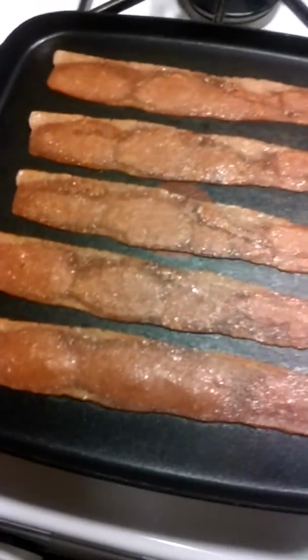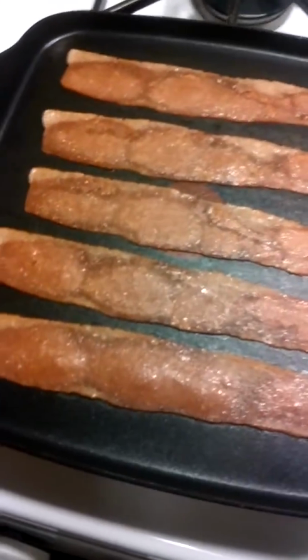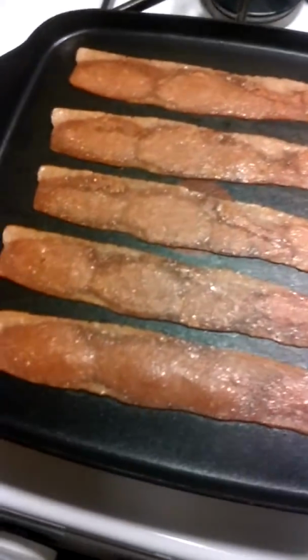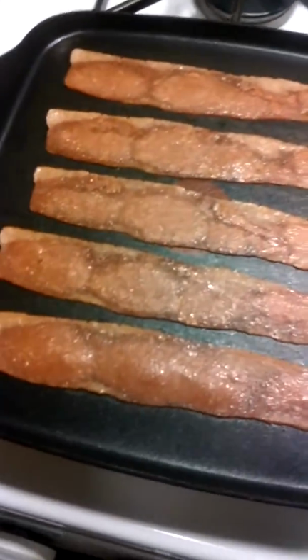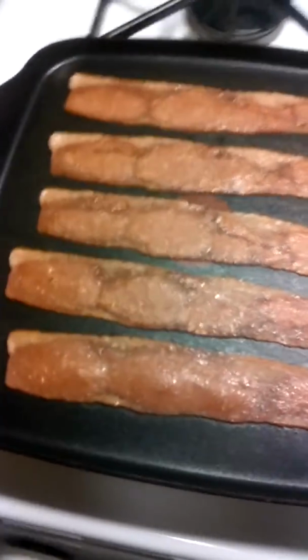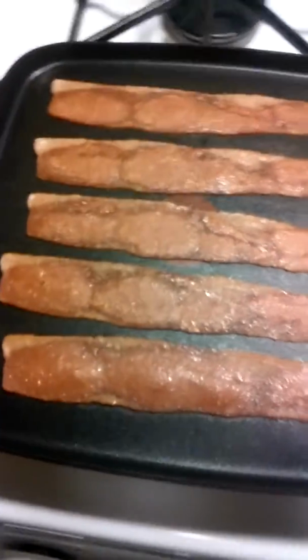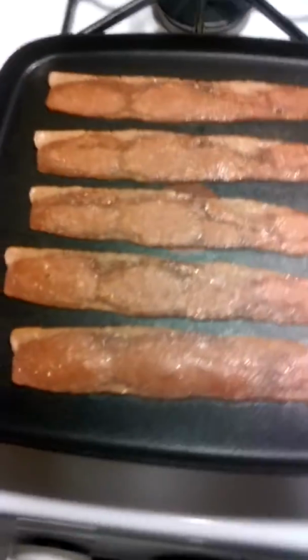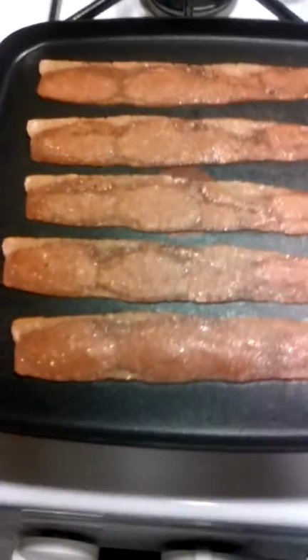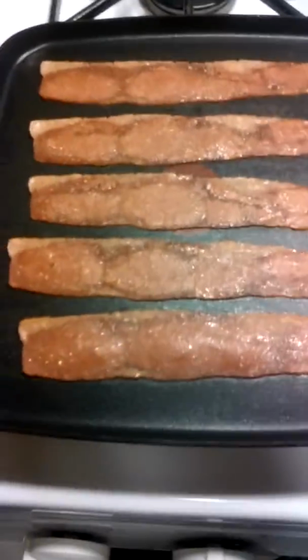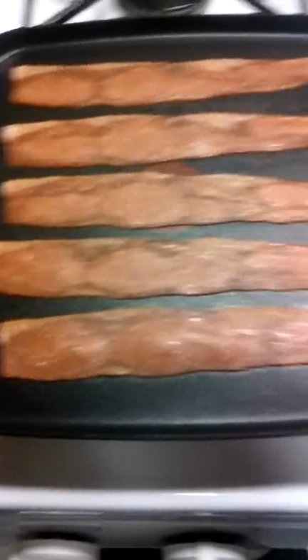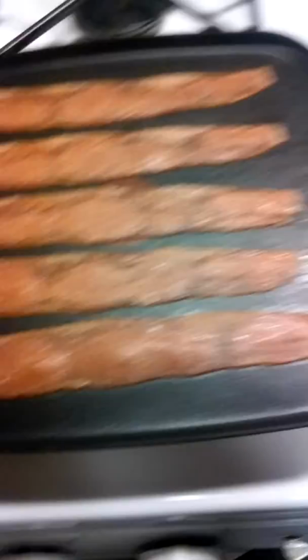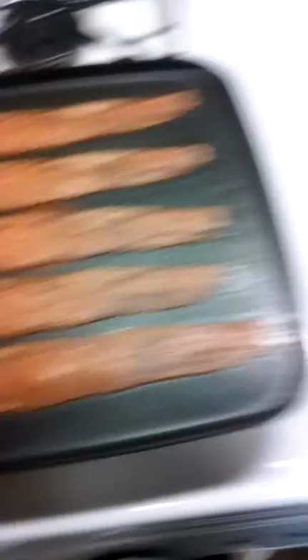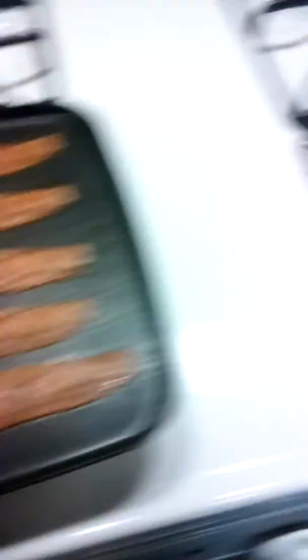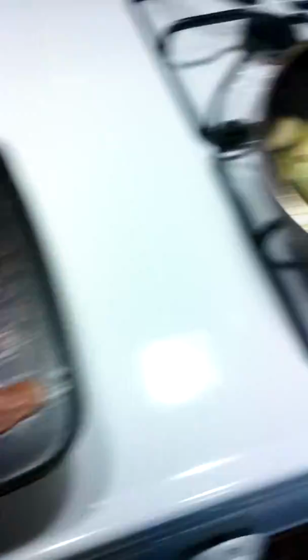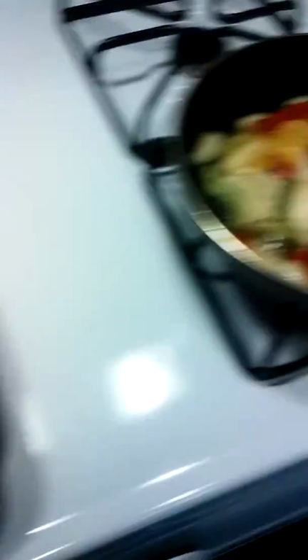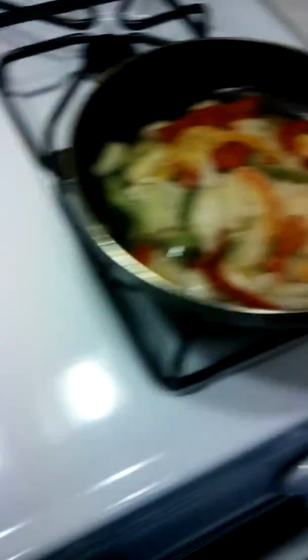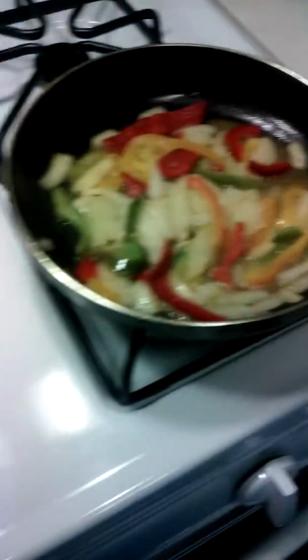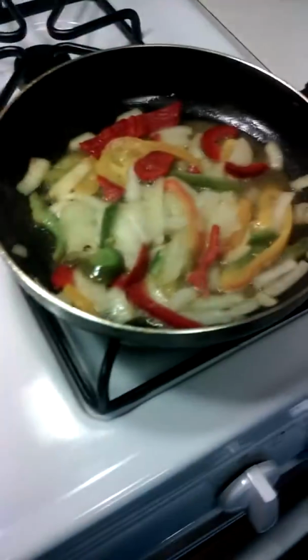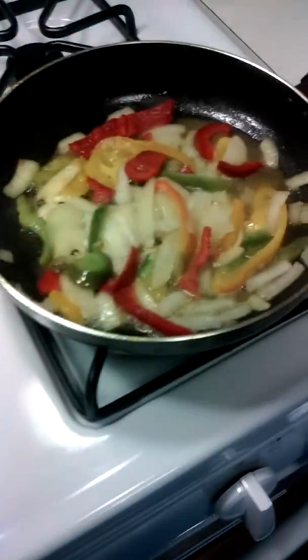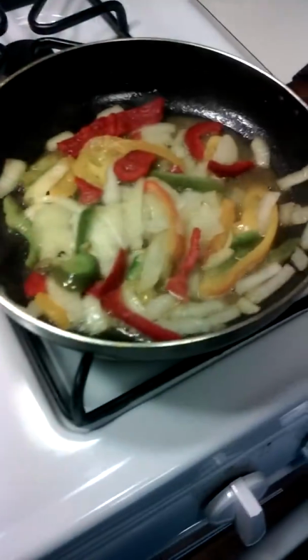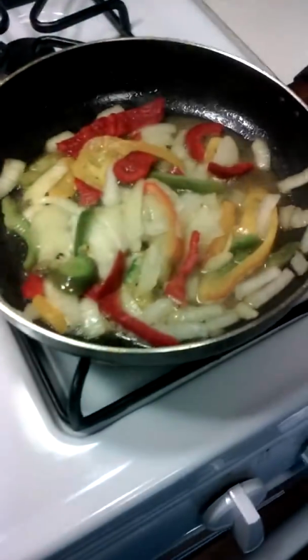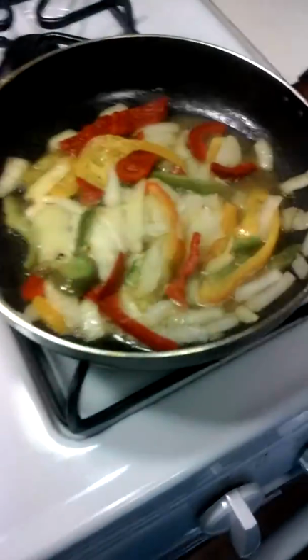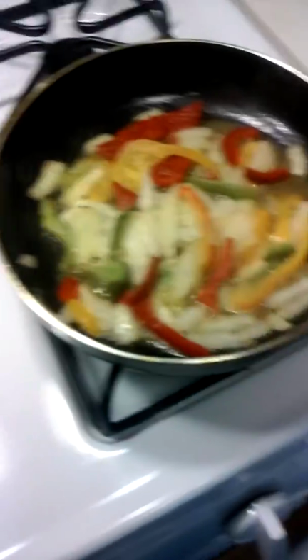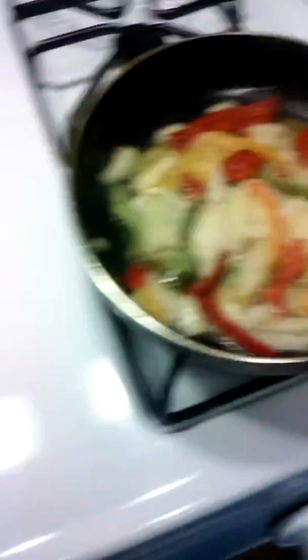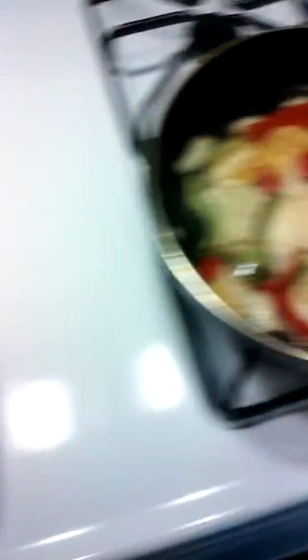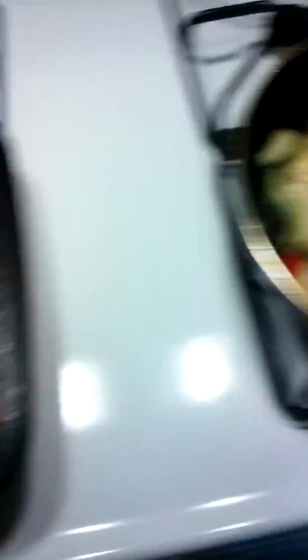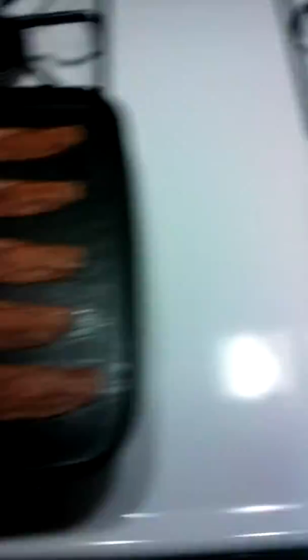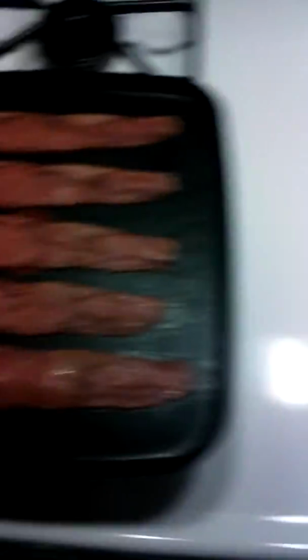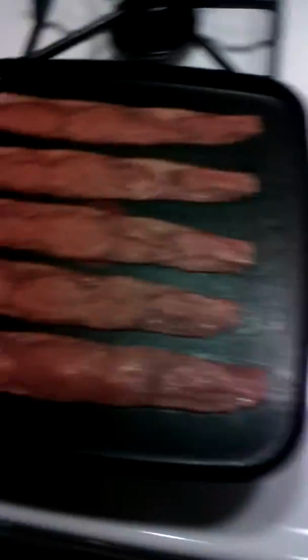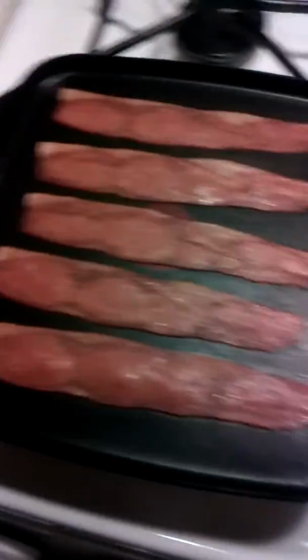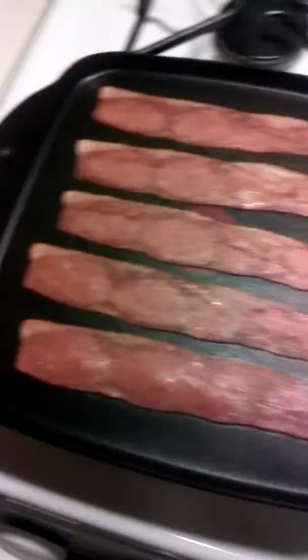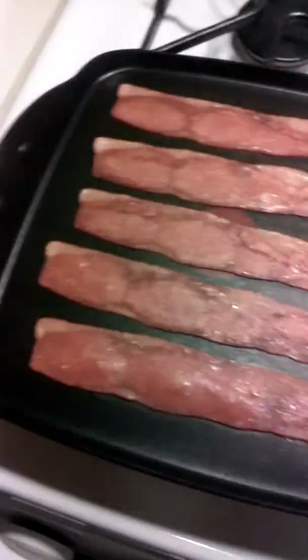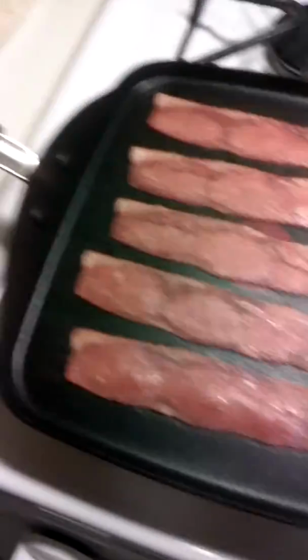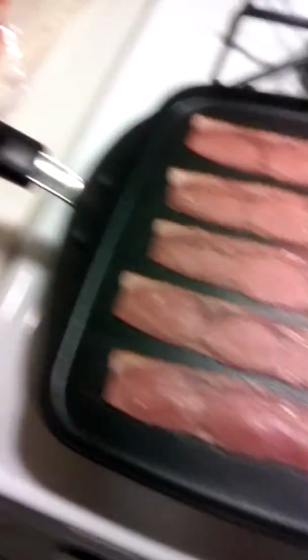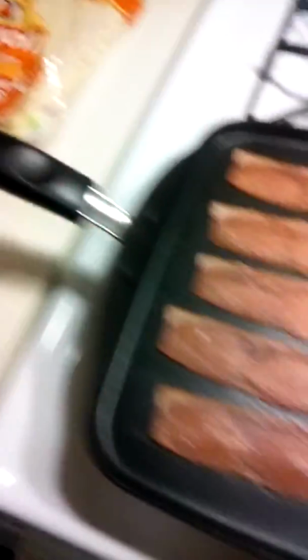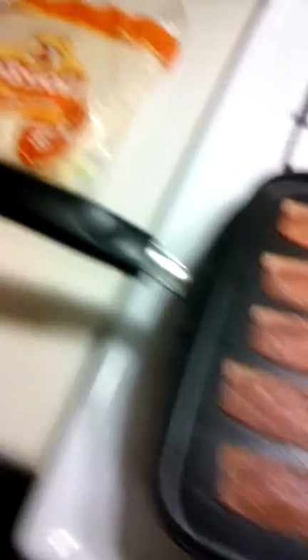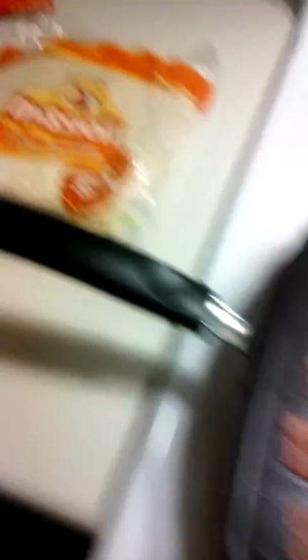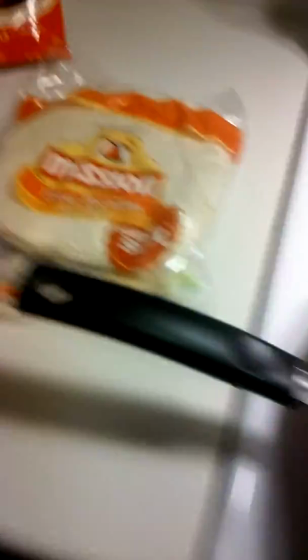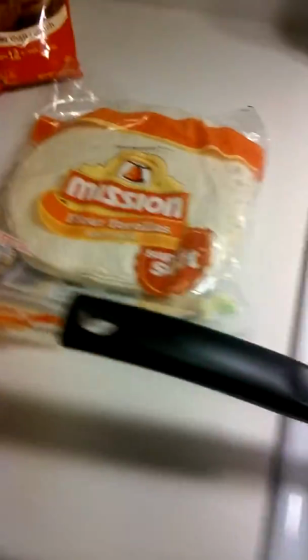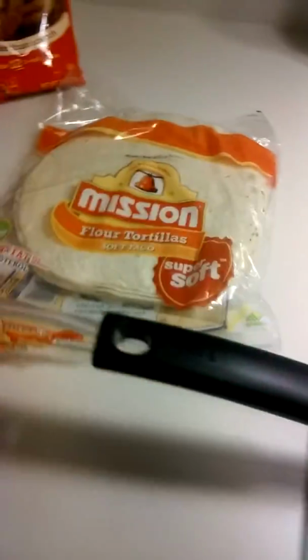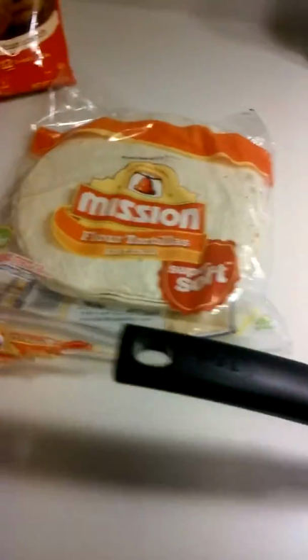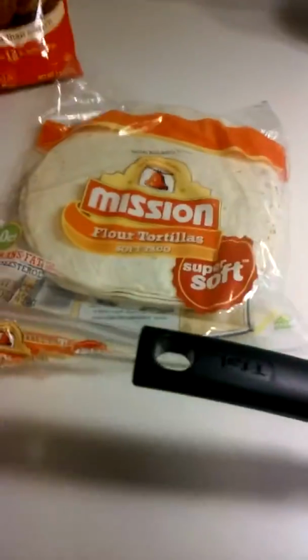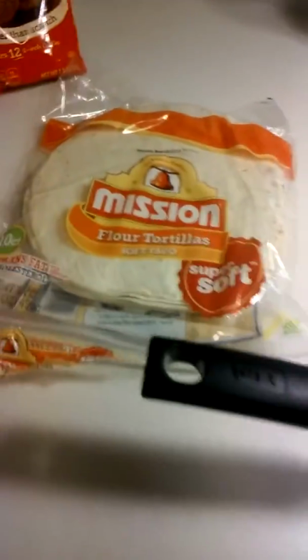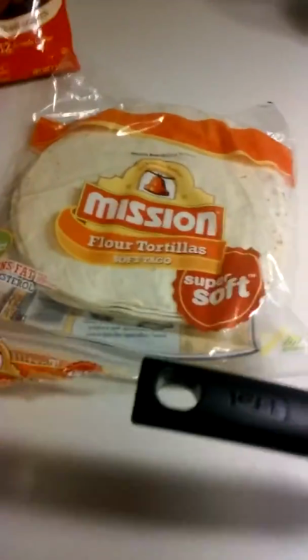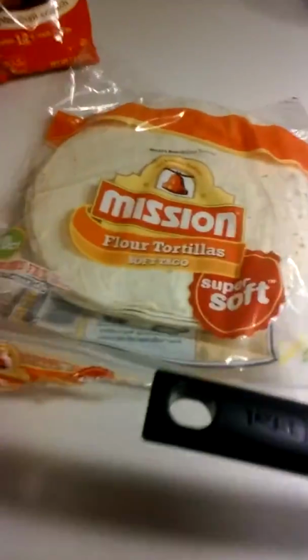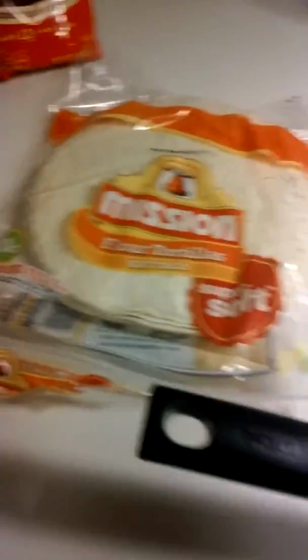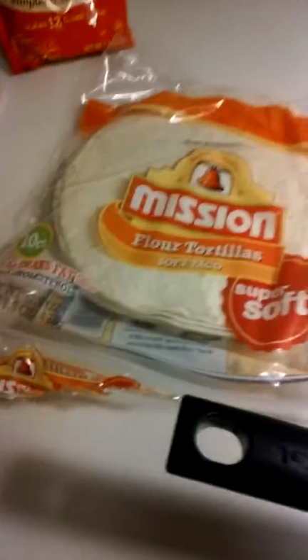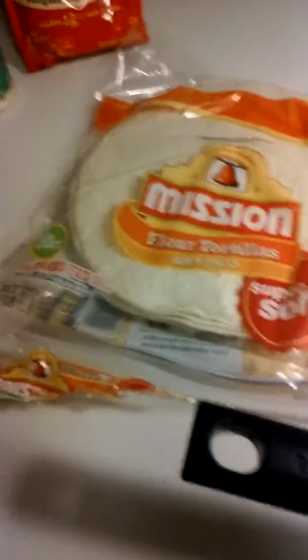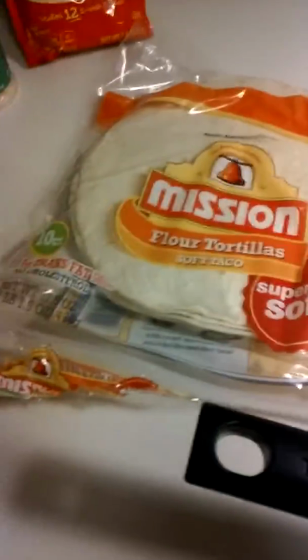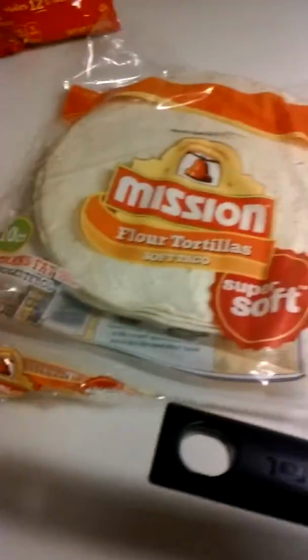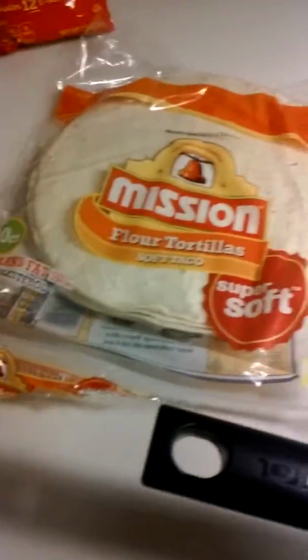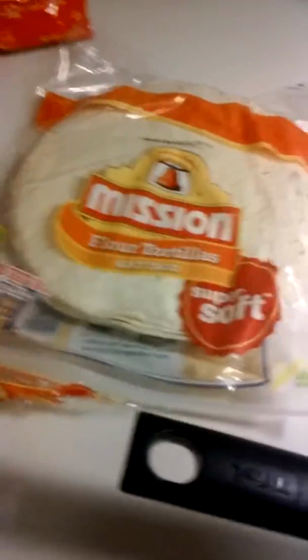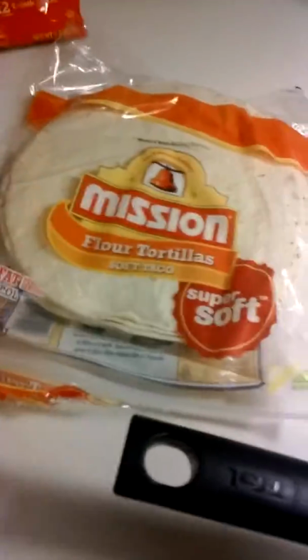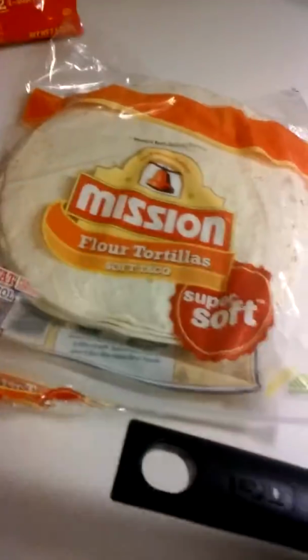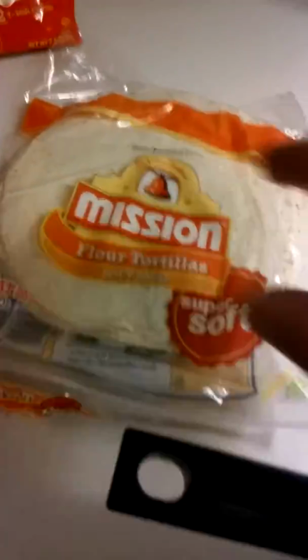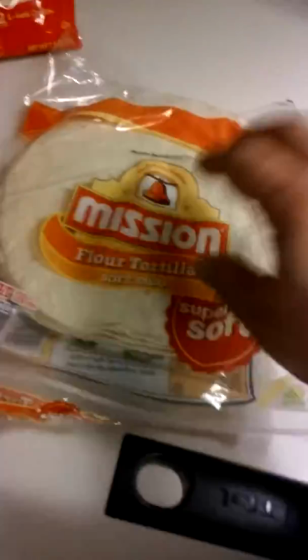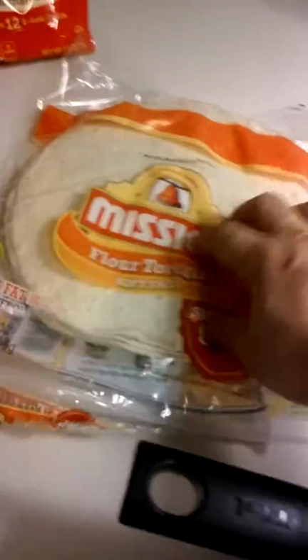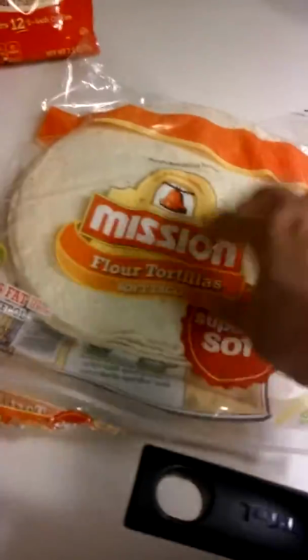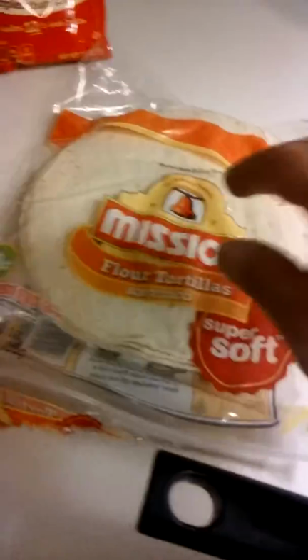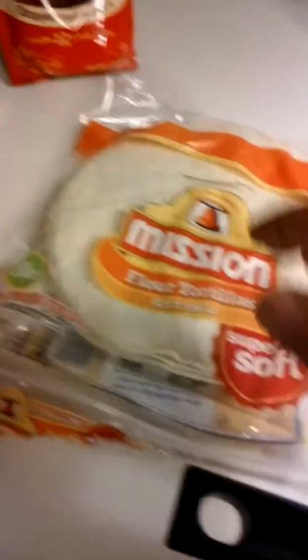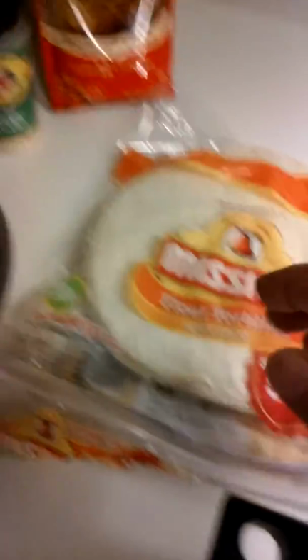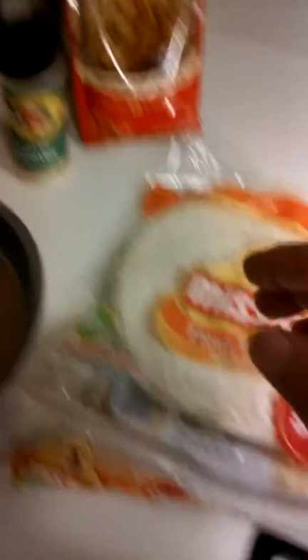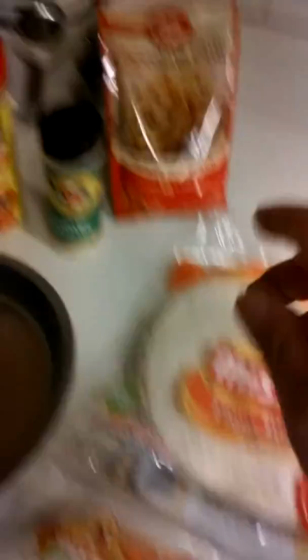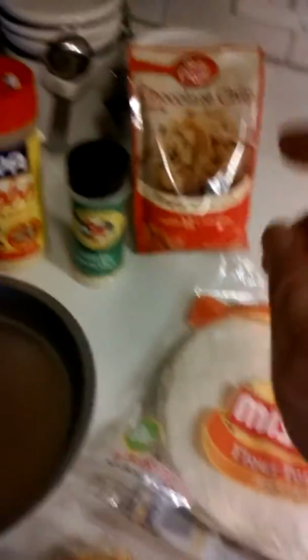As you see I have the bacon and the green peppers and onions already going. Here's the rest of our ingredients — tortilla.